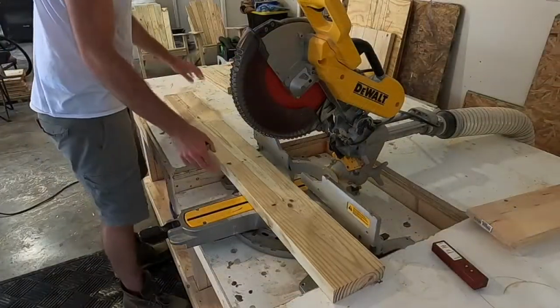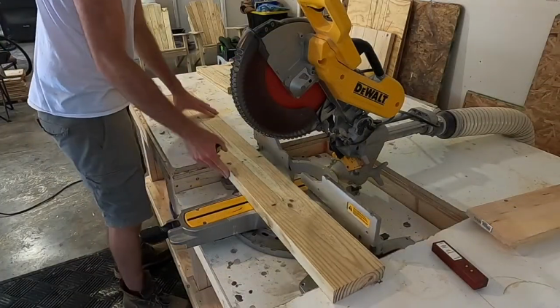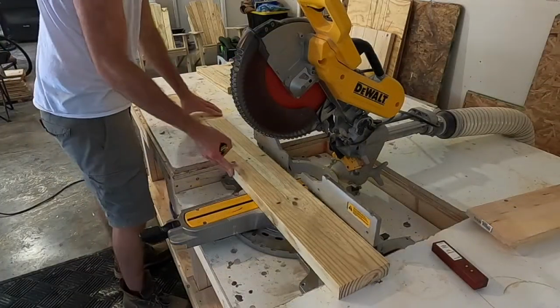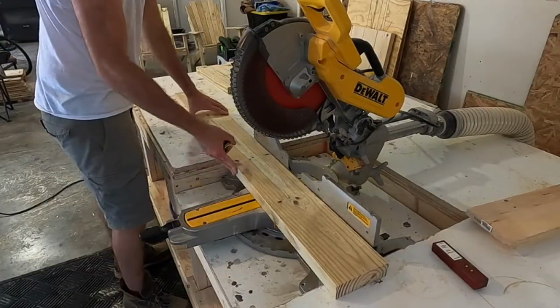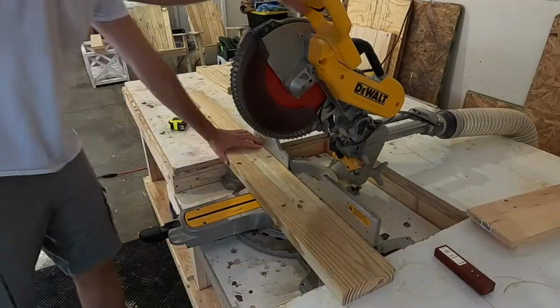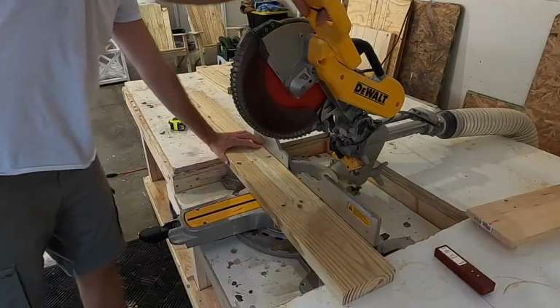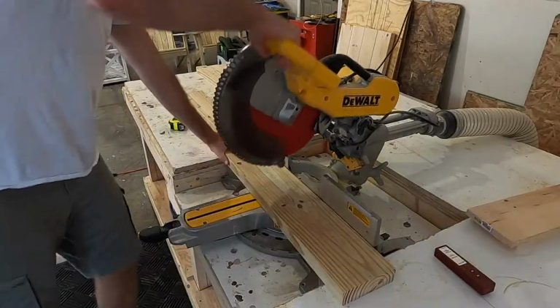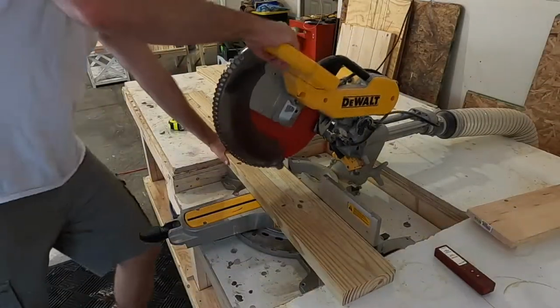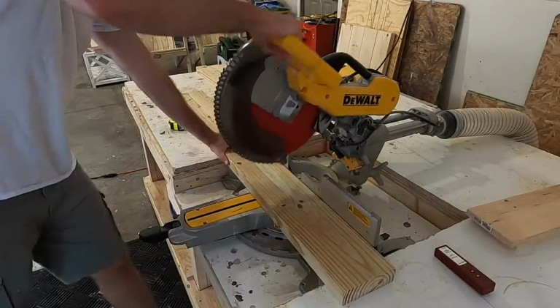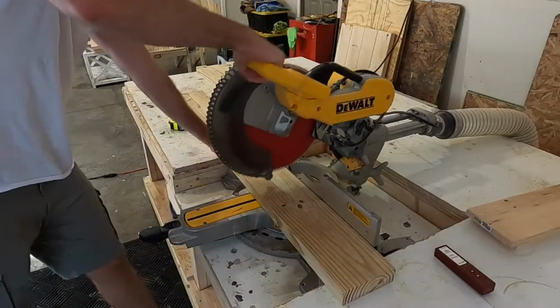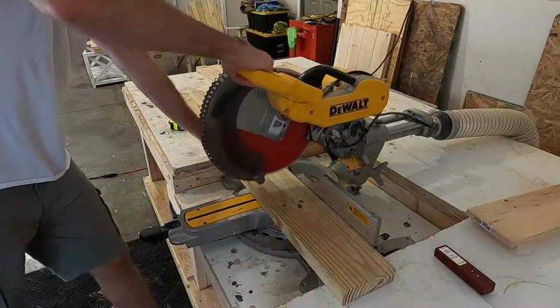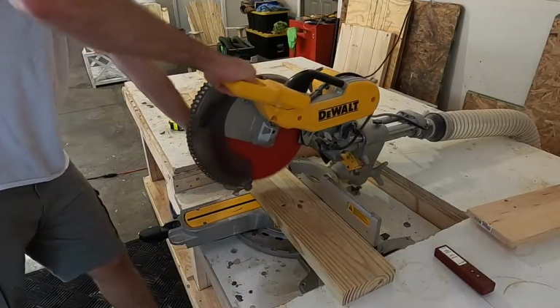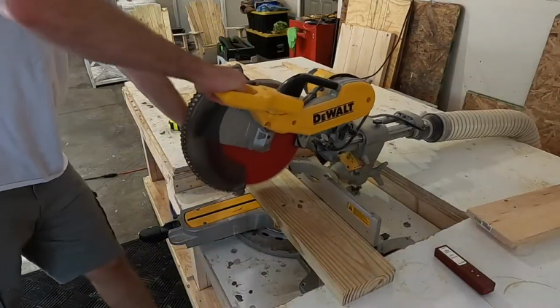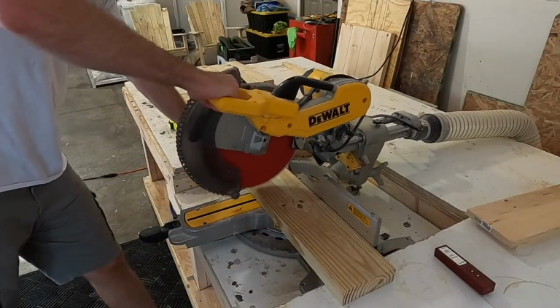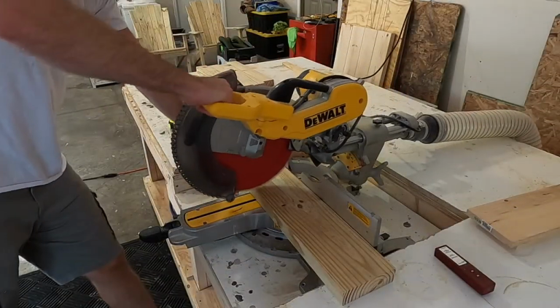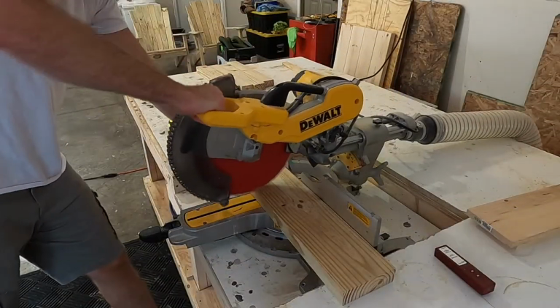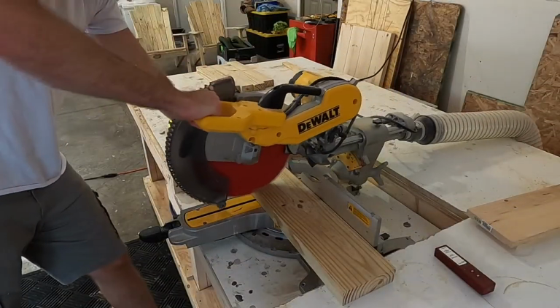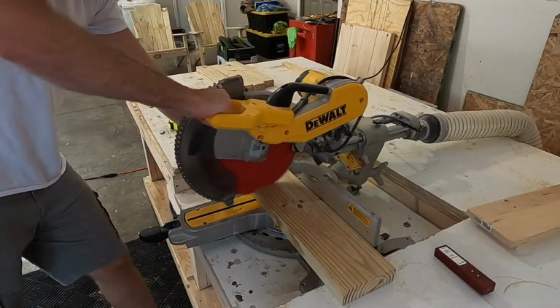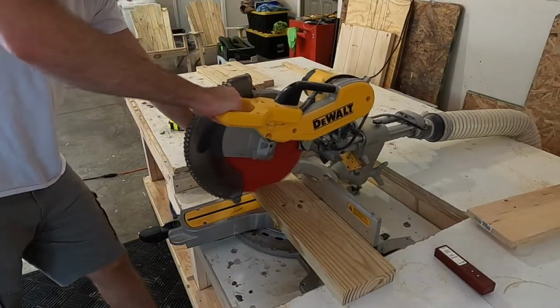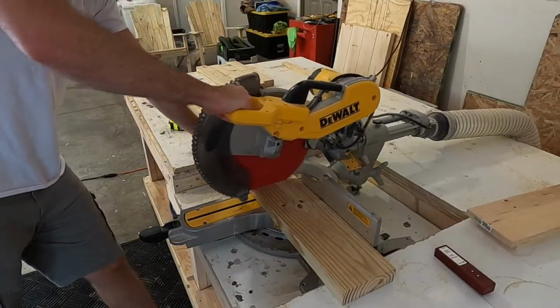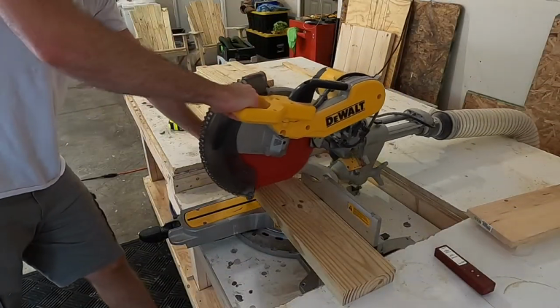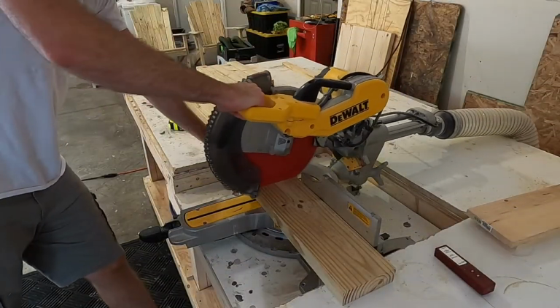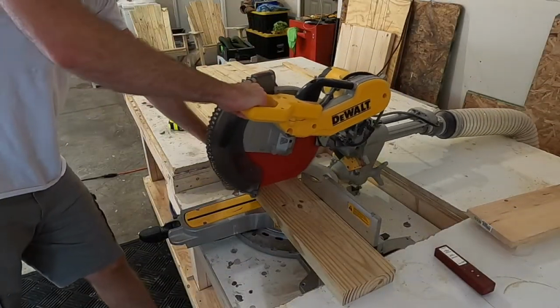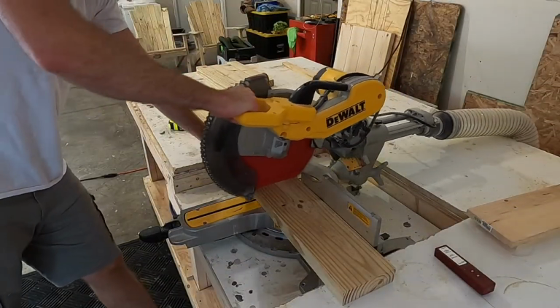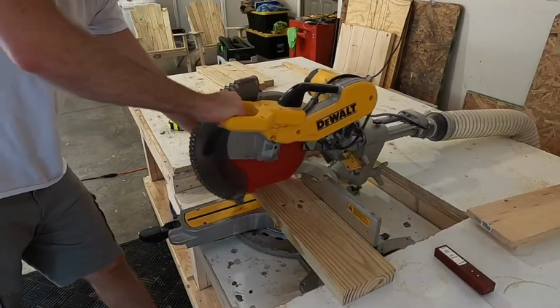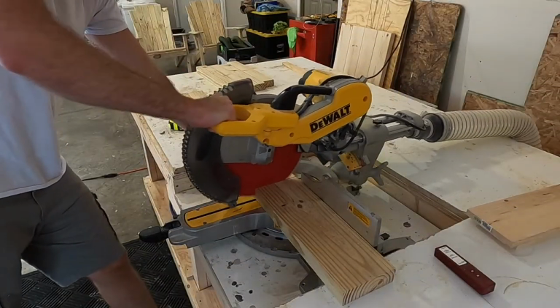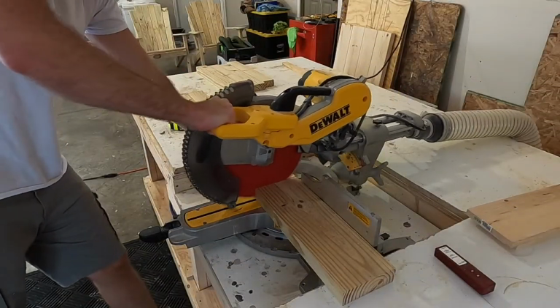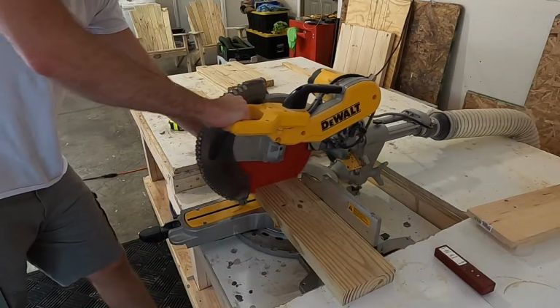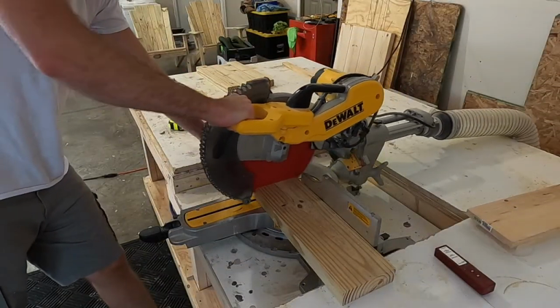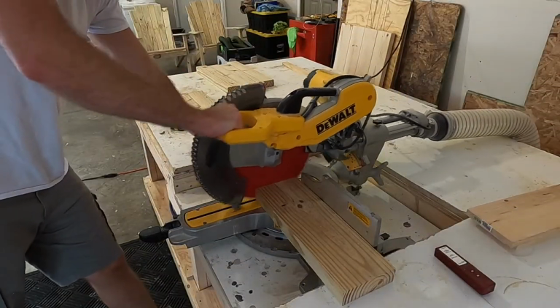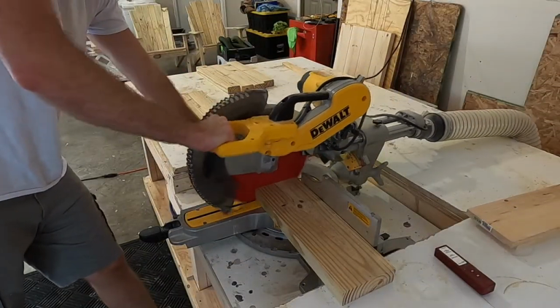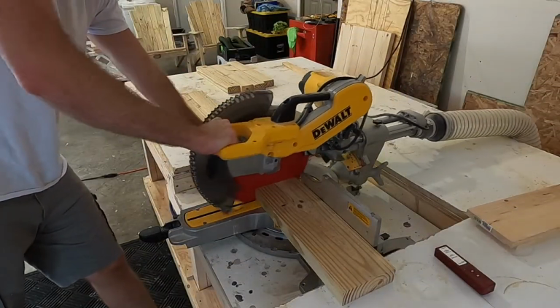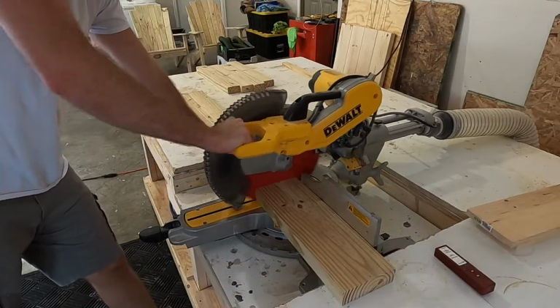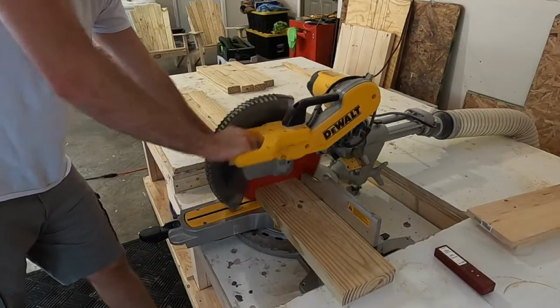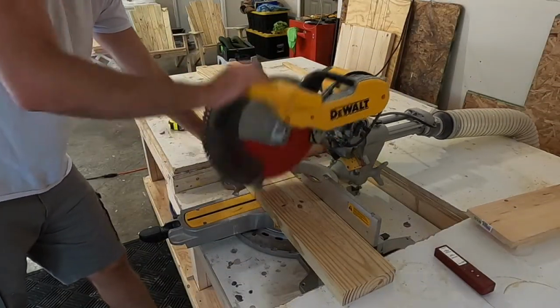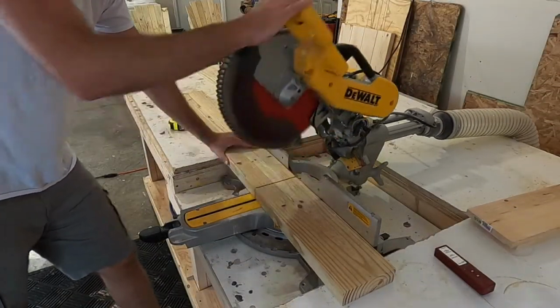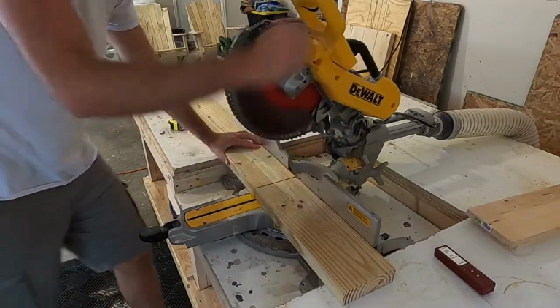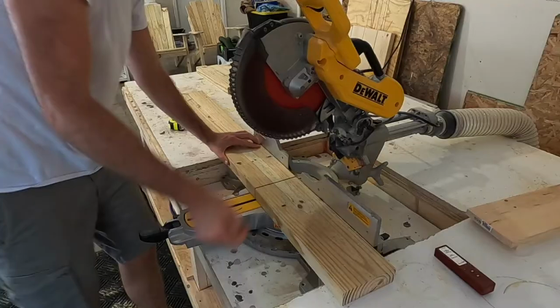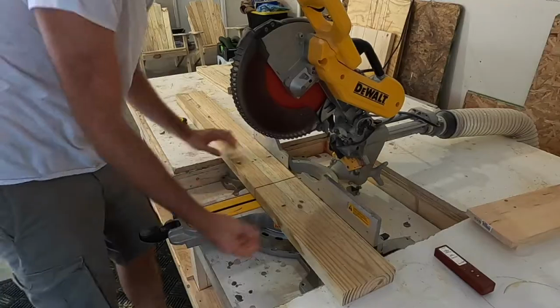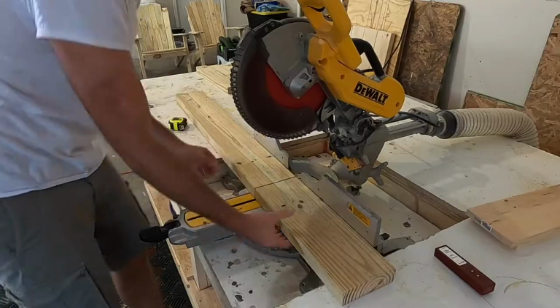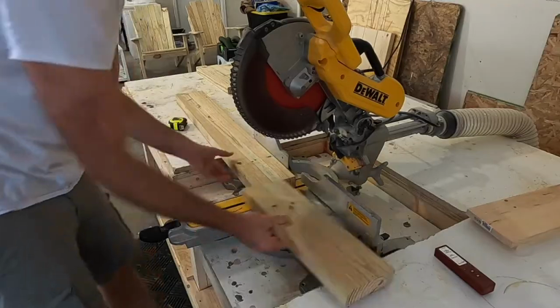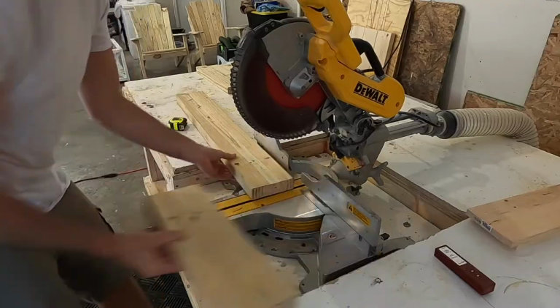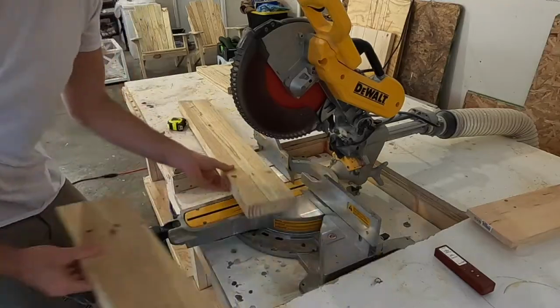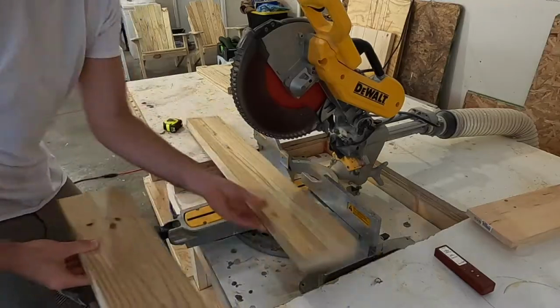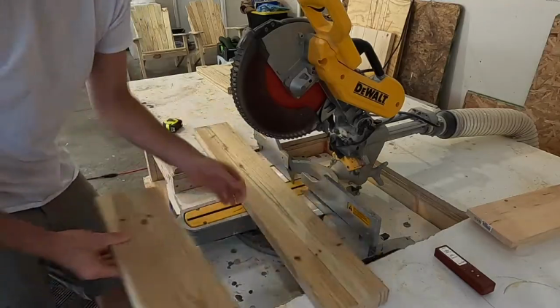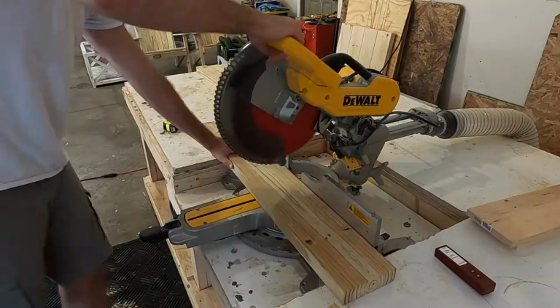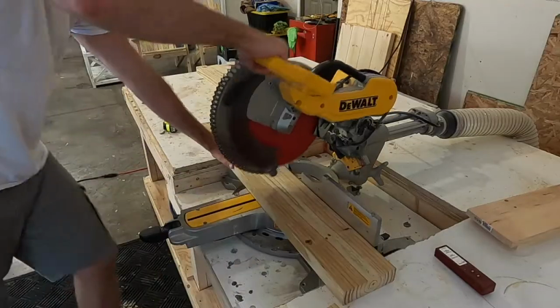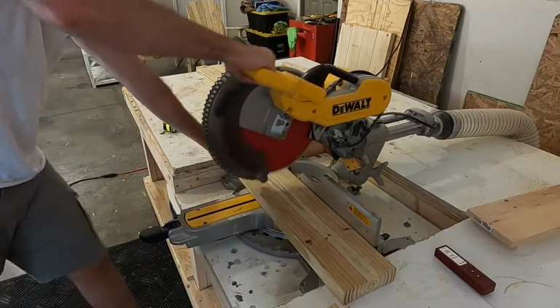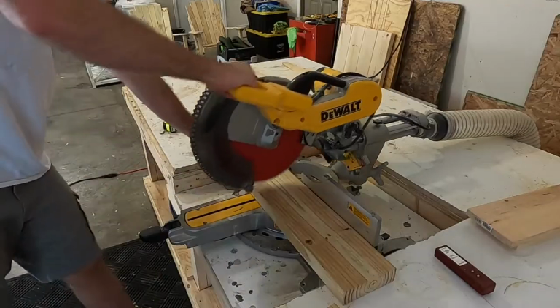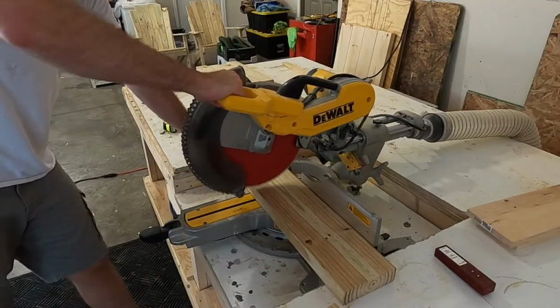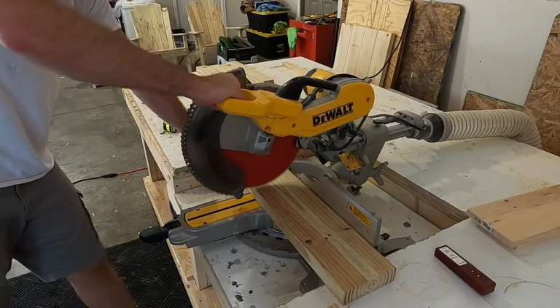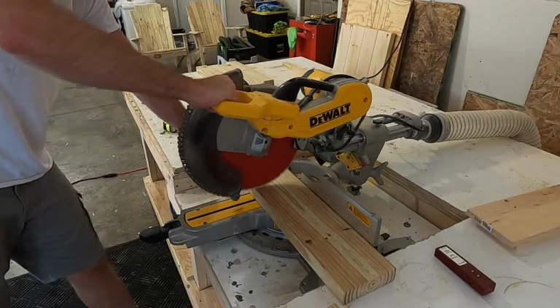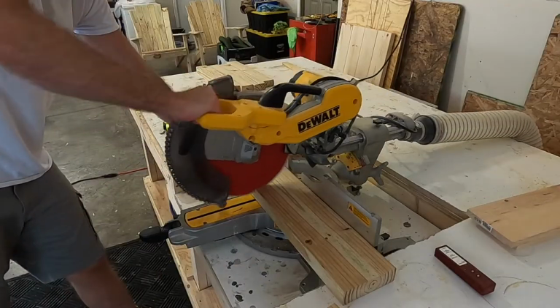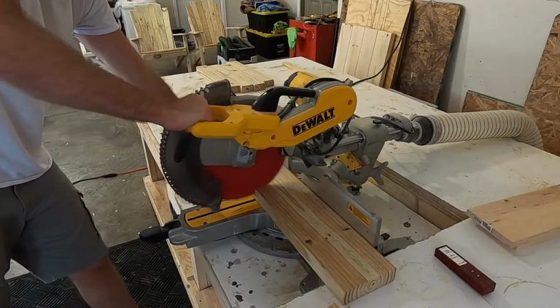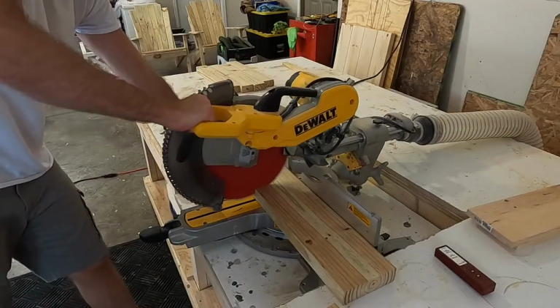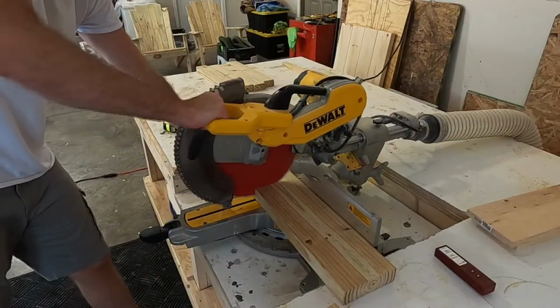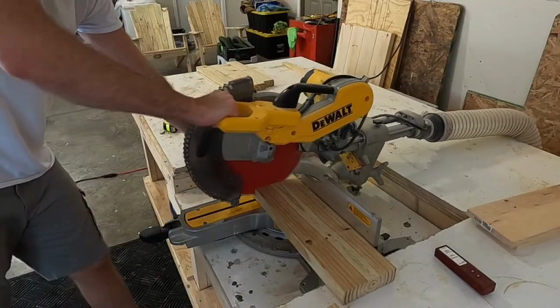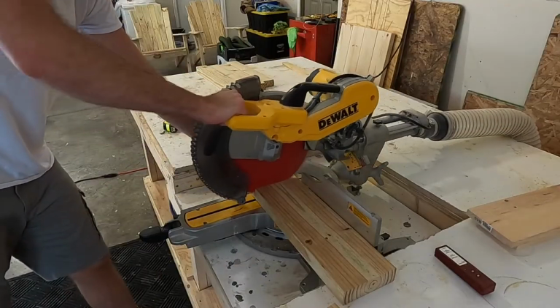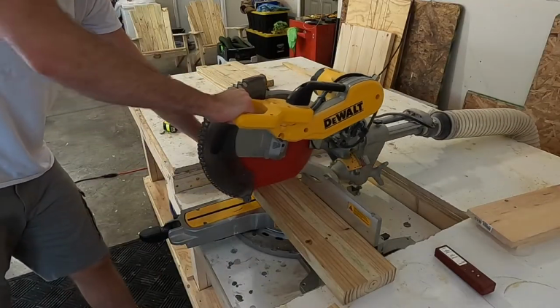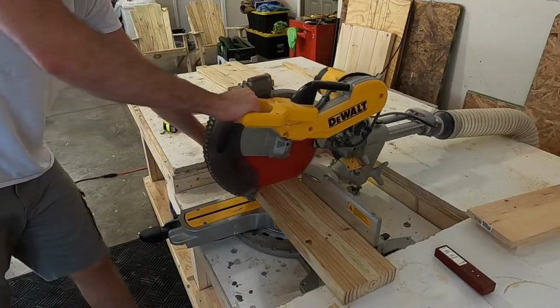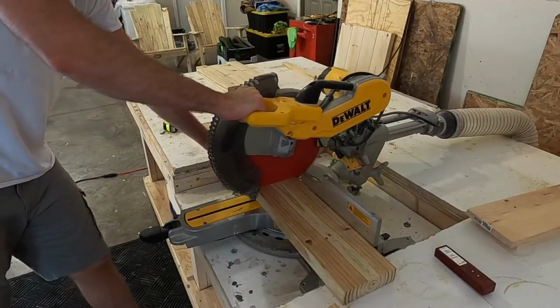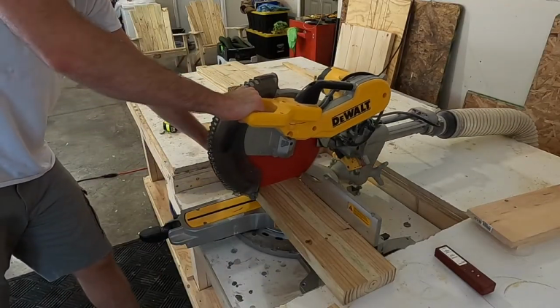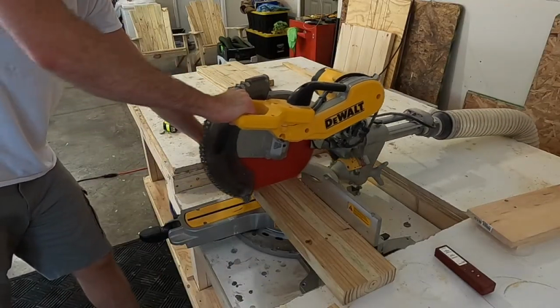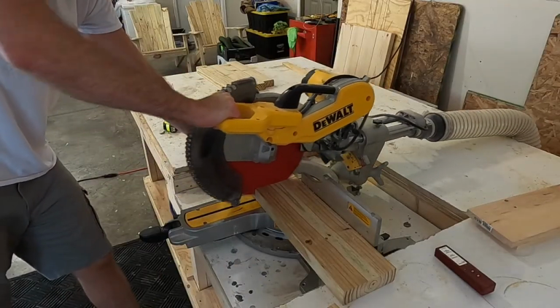After the legs were finished, I cut four leg support pieces in similar fashion to how I made the legs previously.